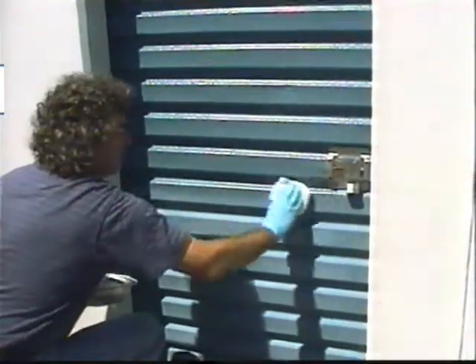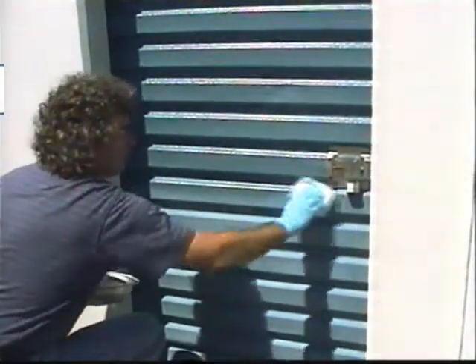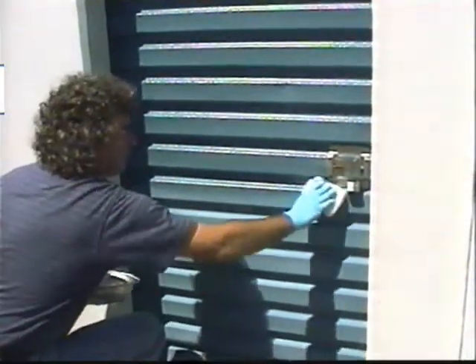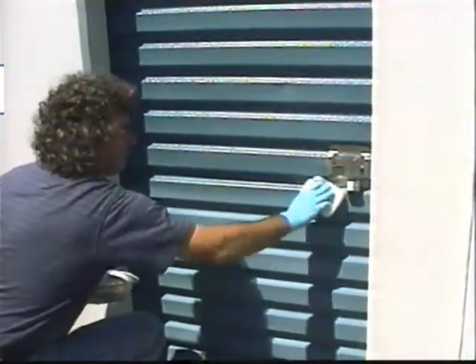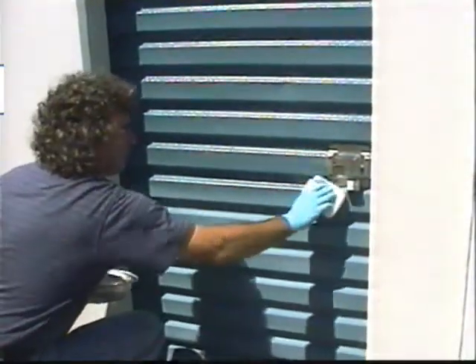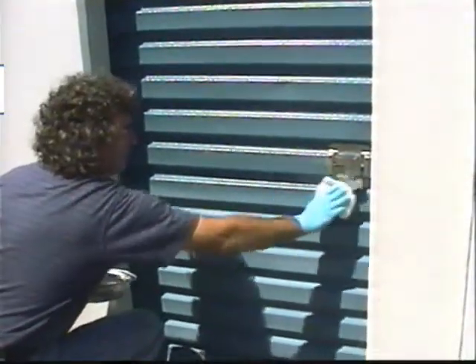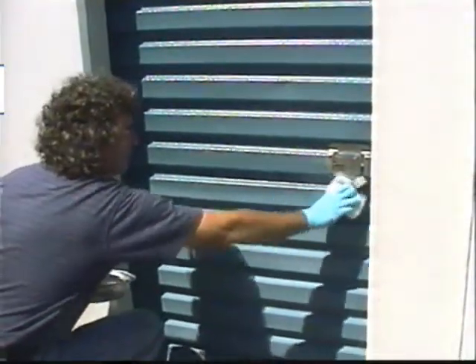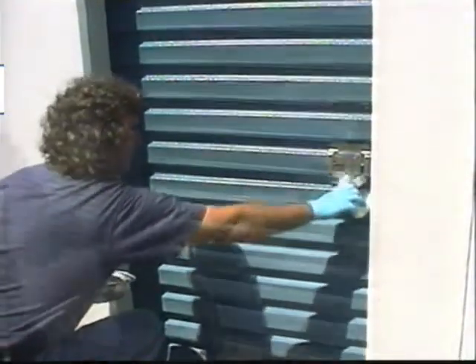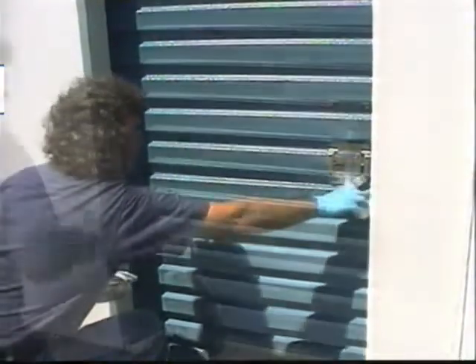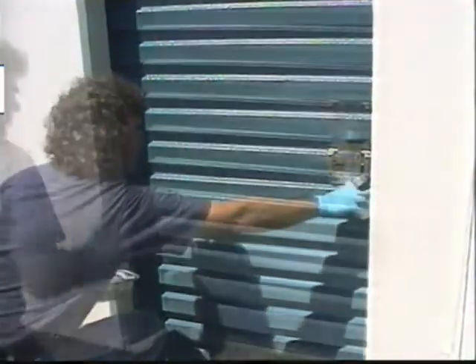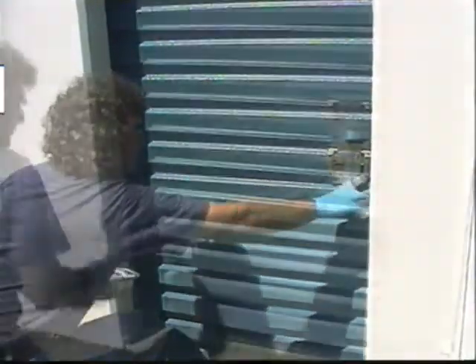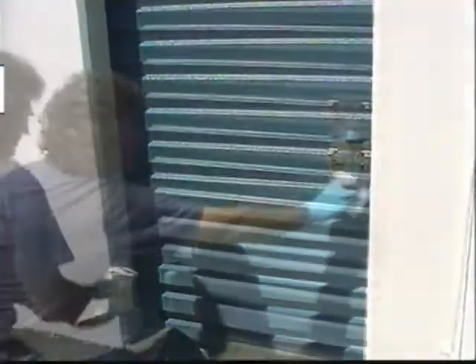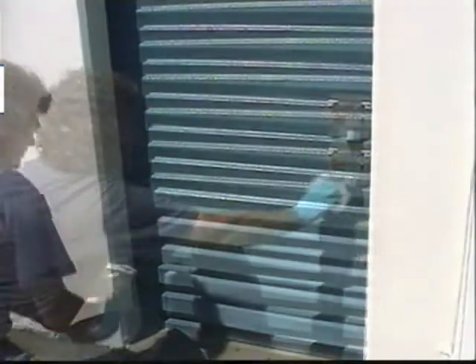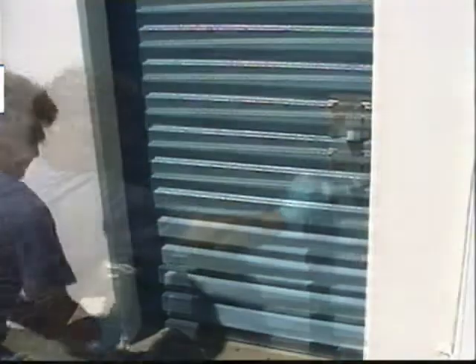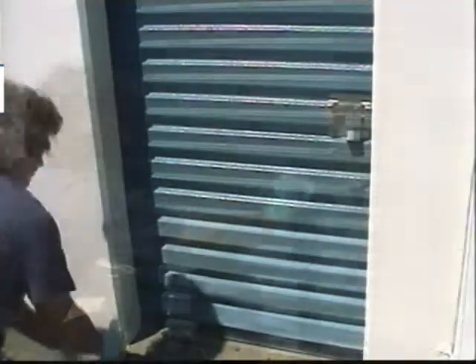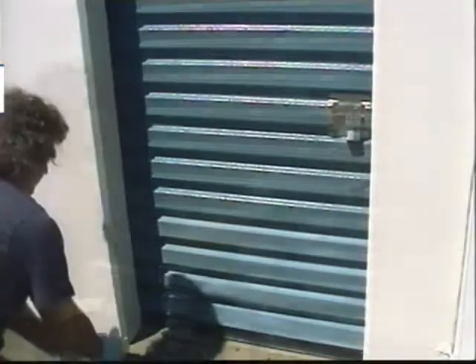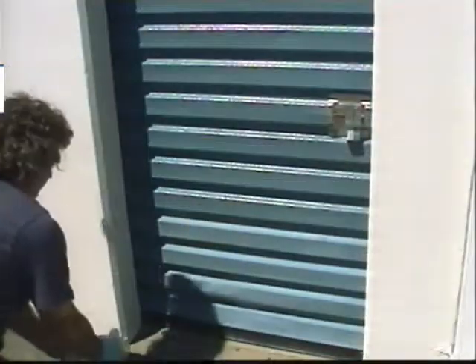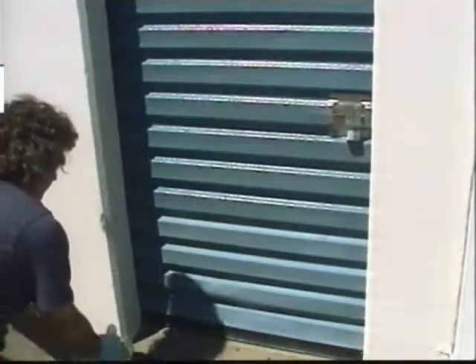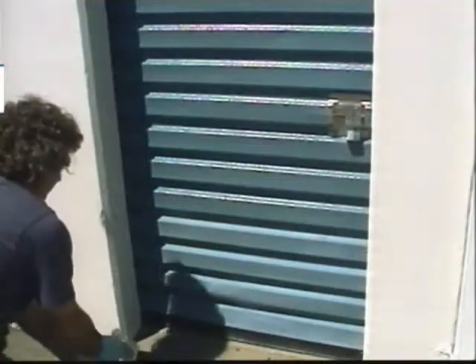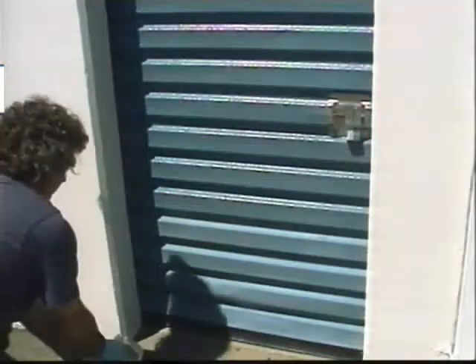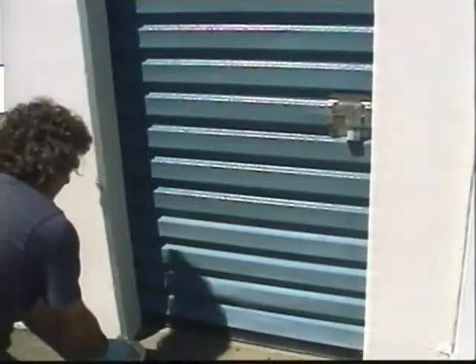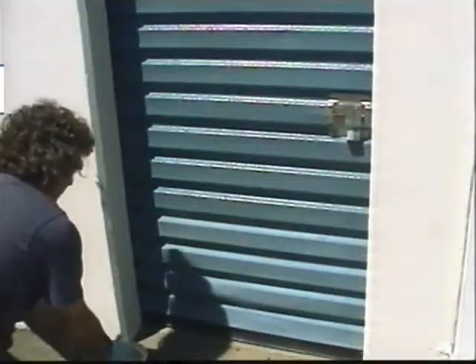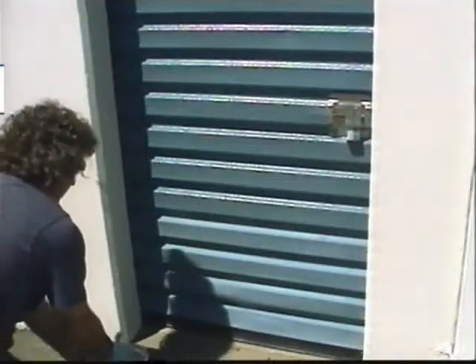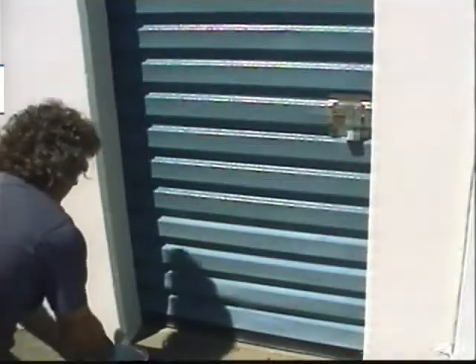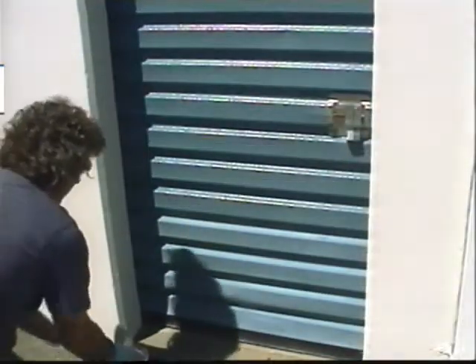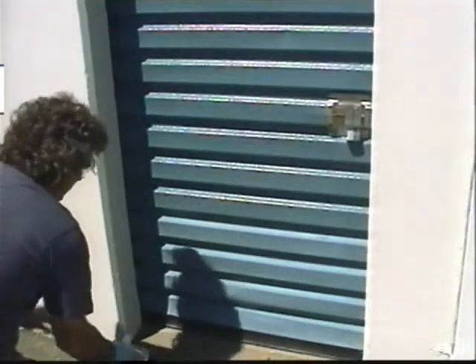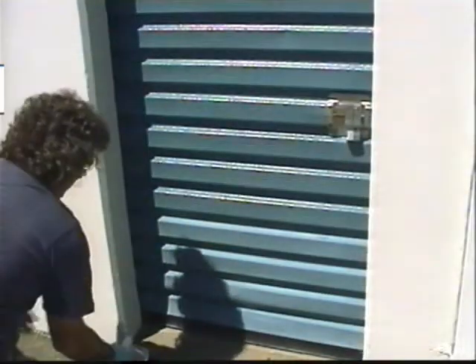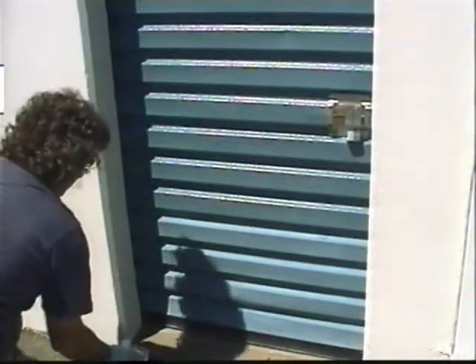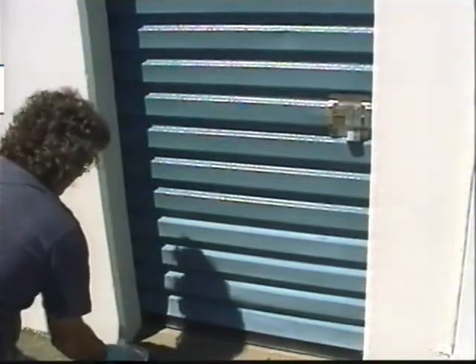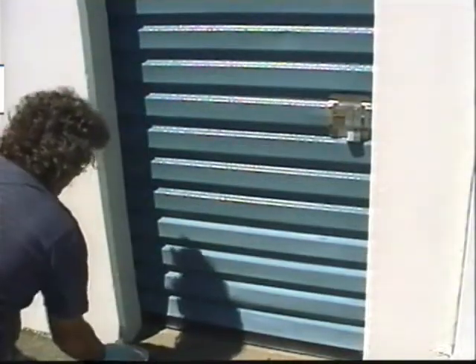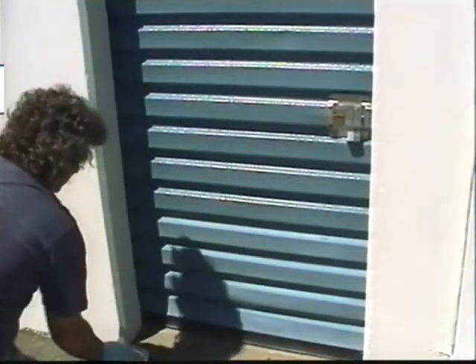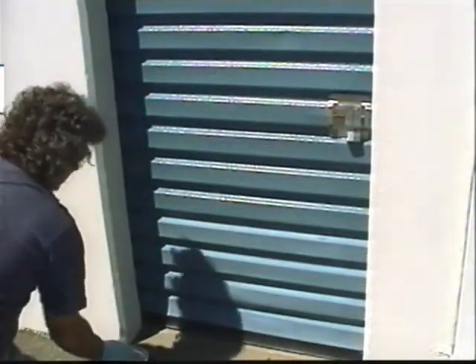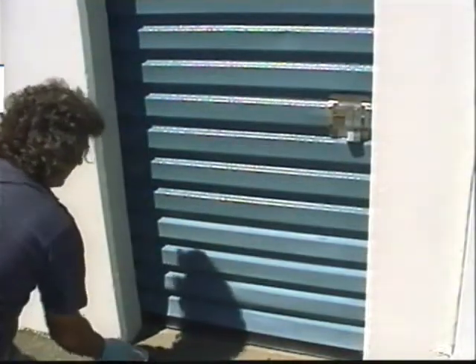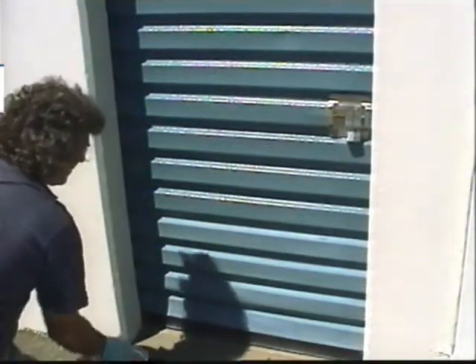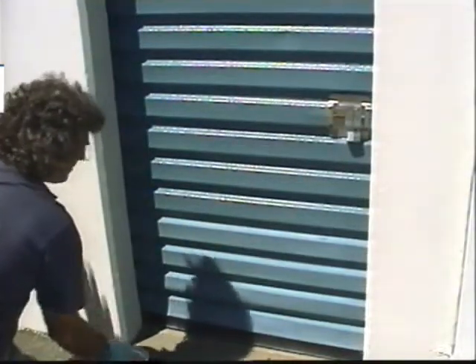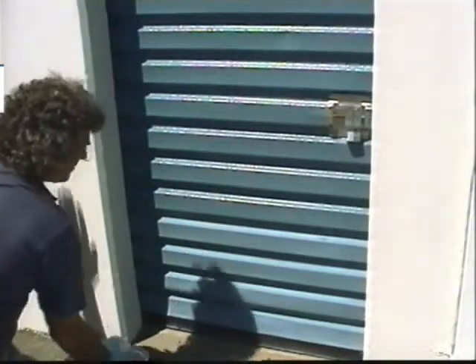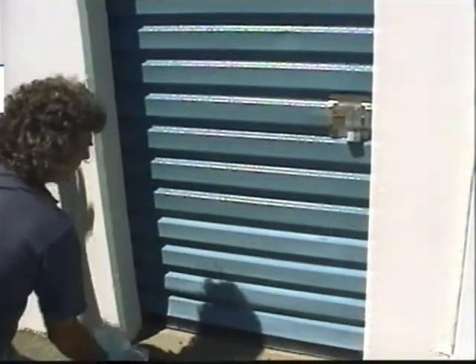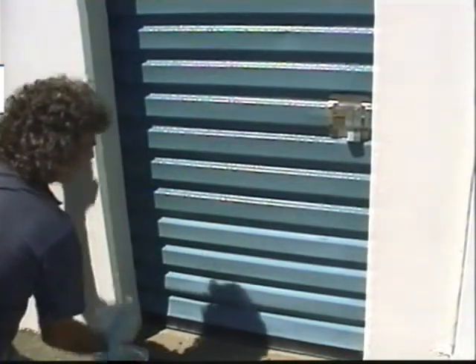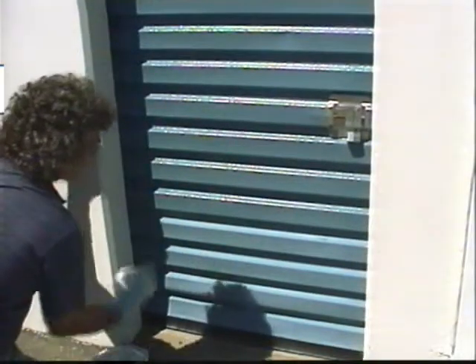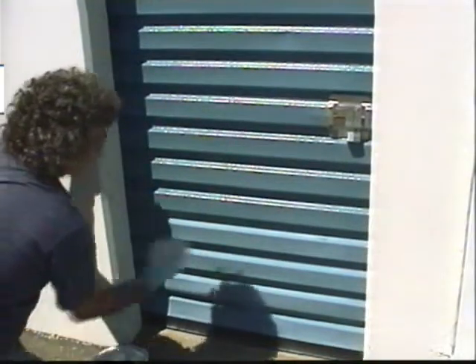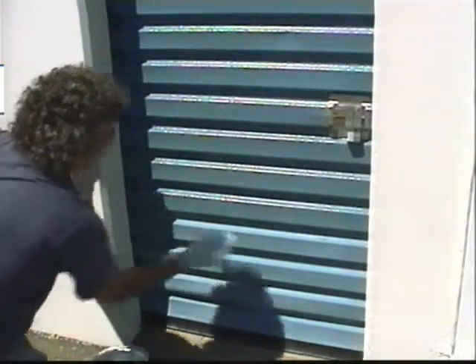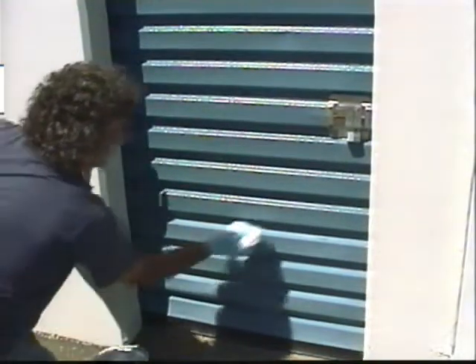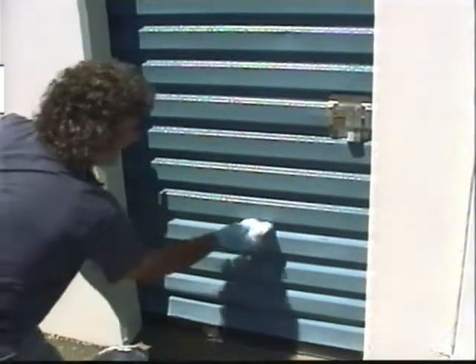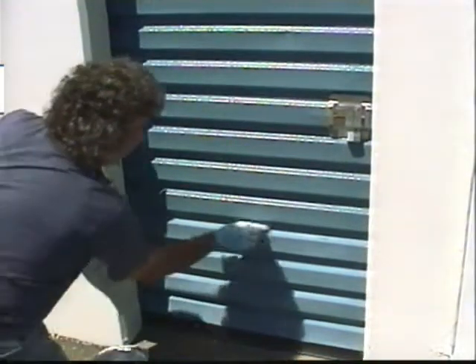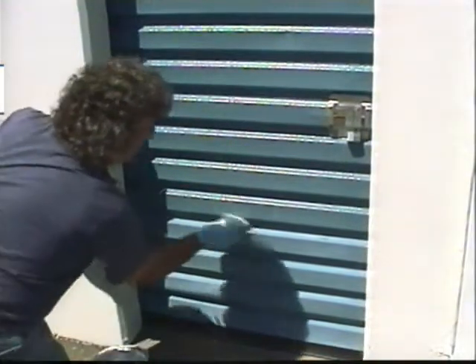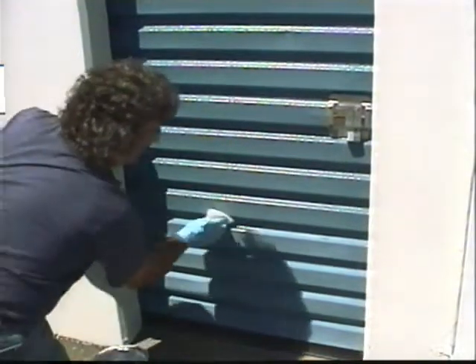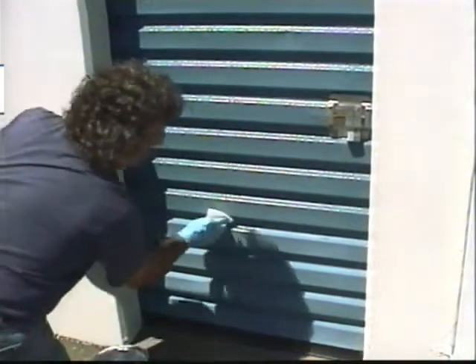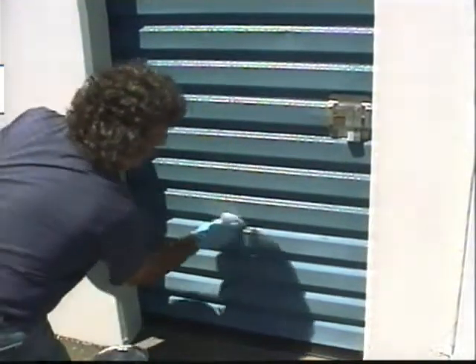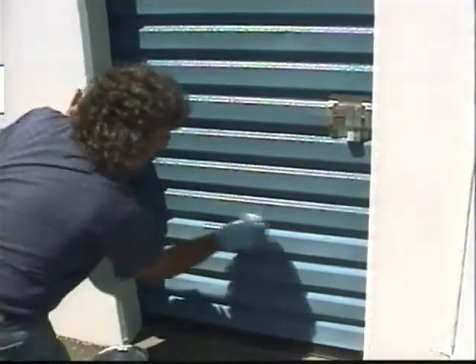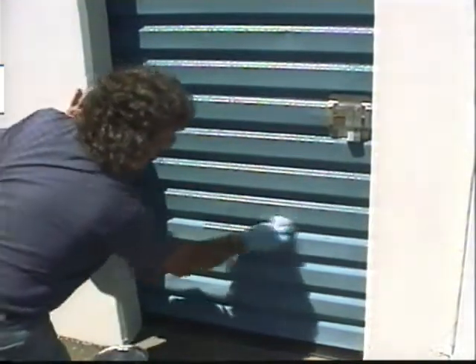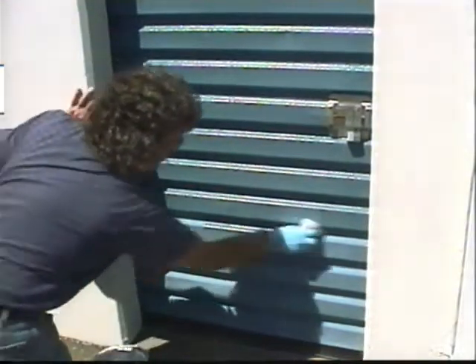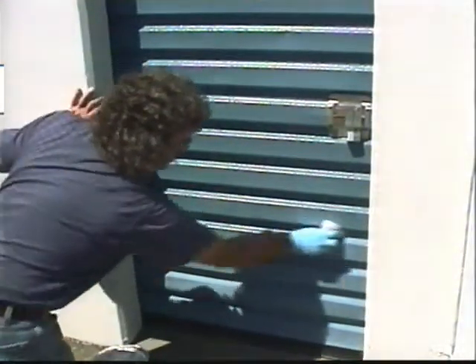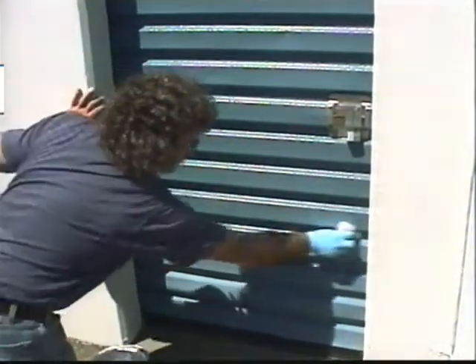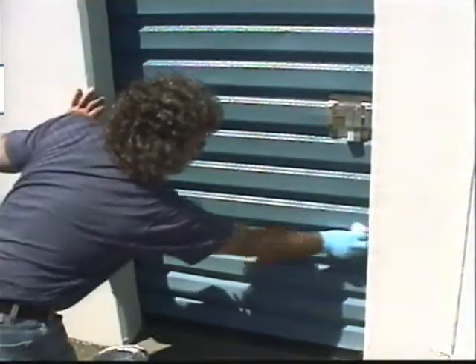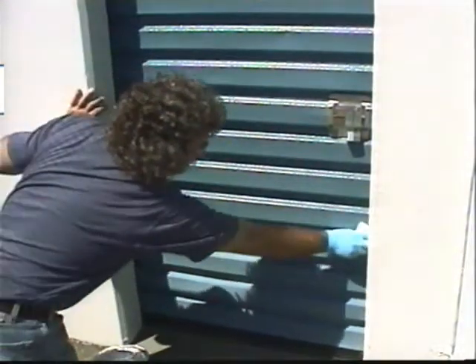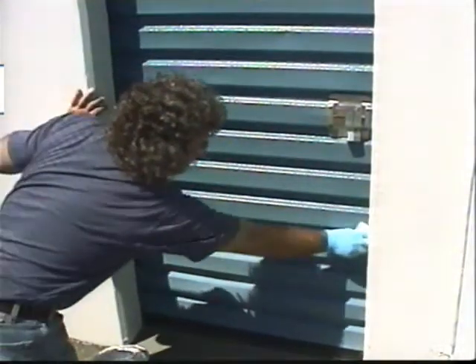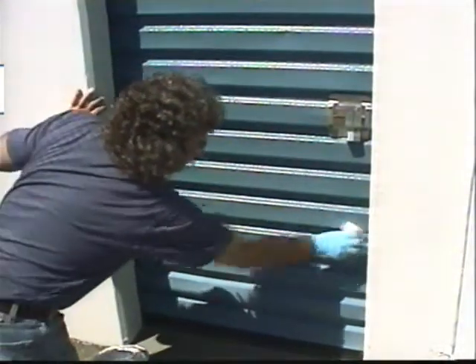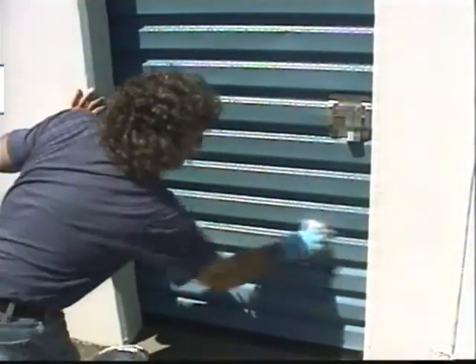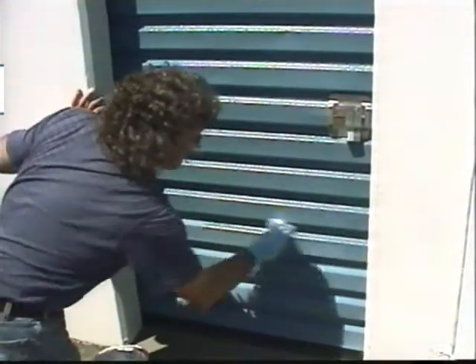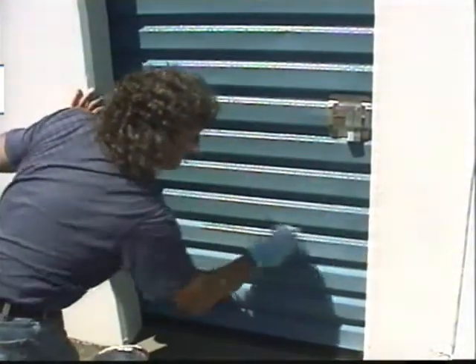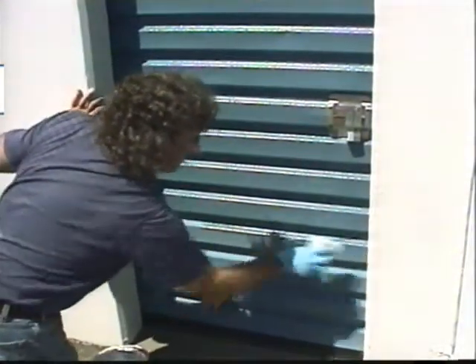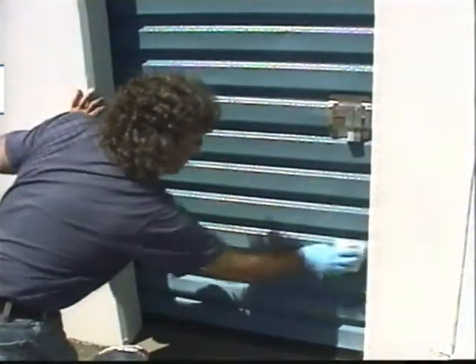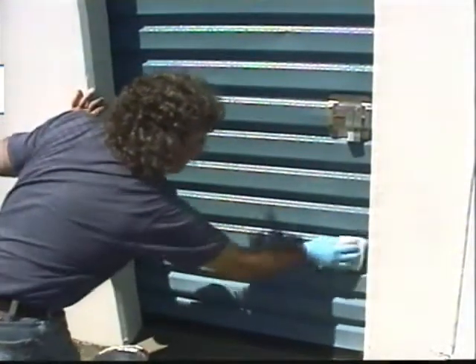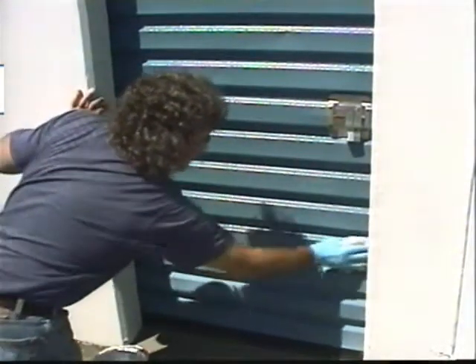If you get runs, just wipe them out with your applicator. If you miss a spot, let the coating dry and then re-coat it.